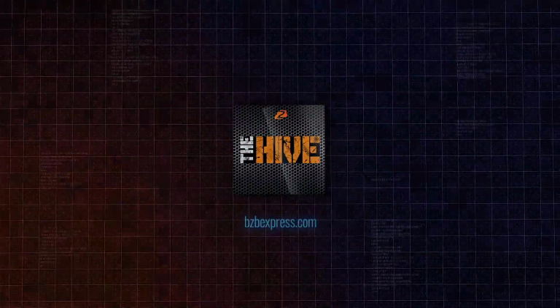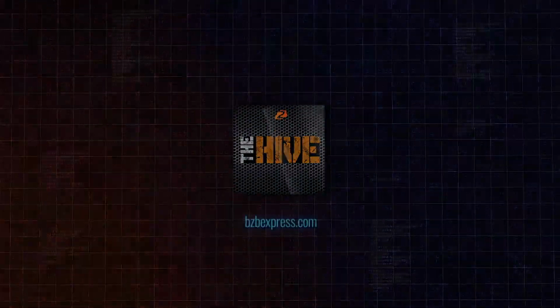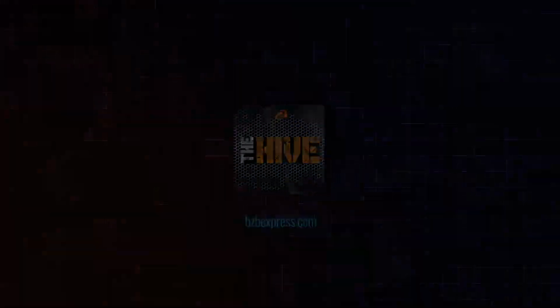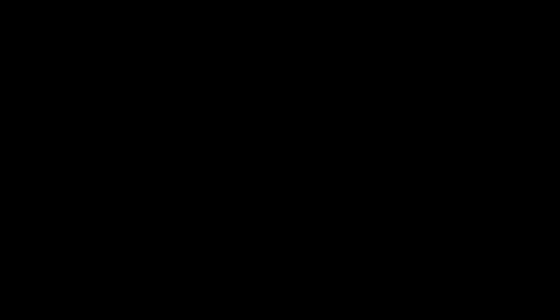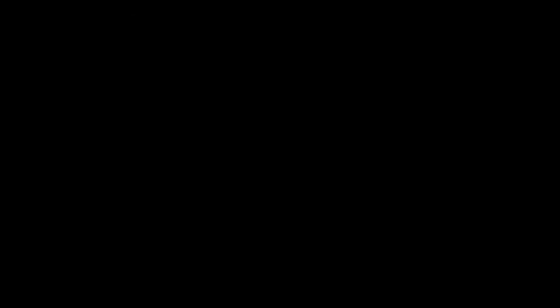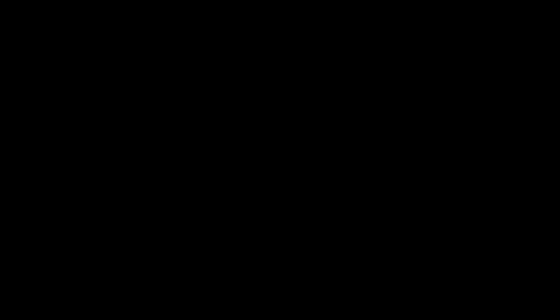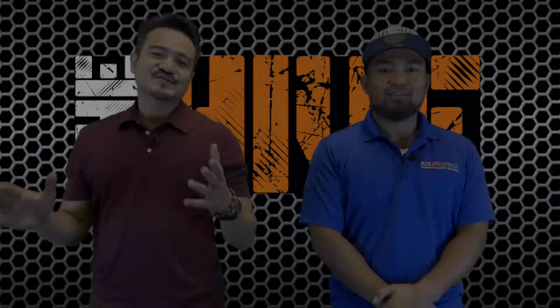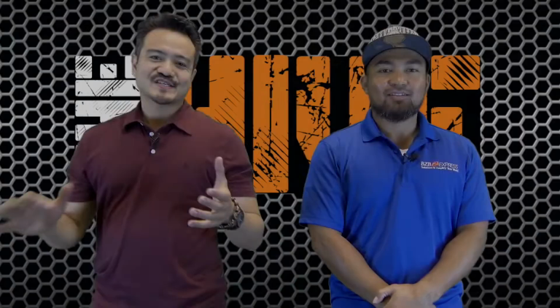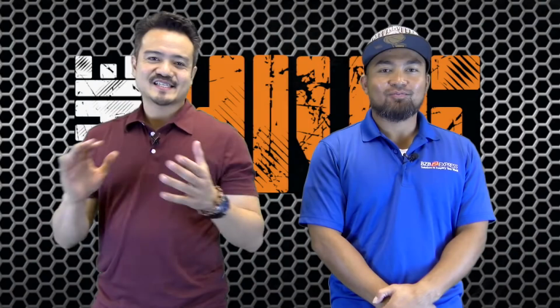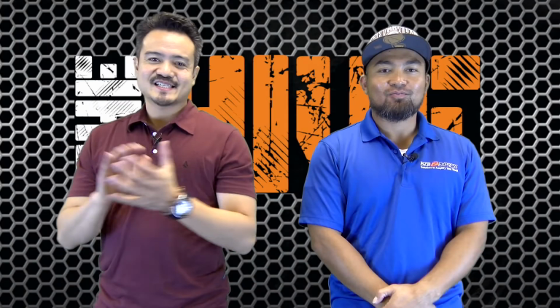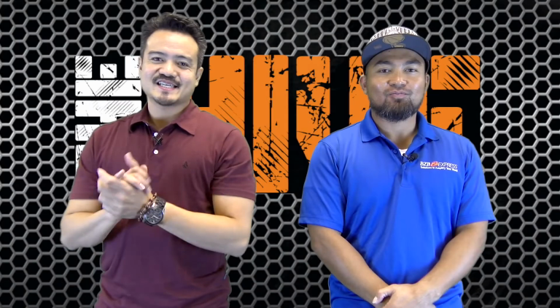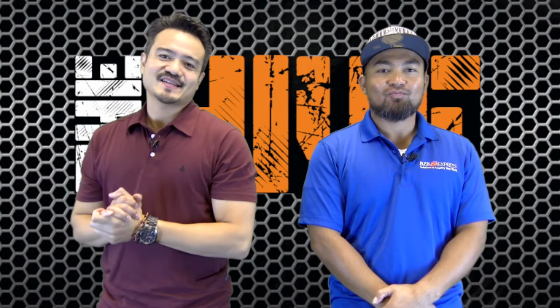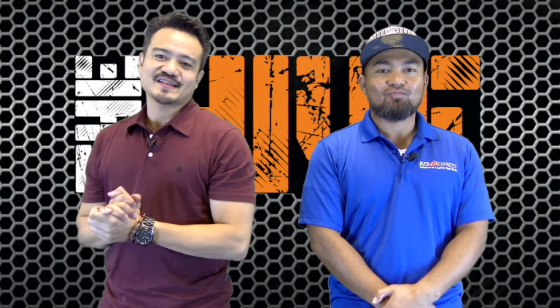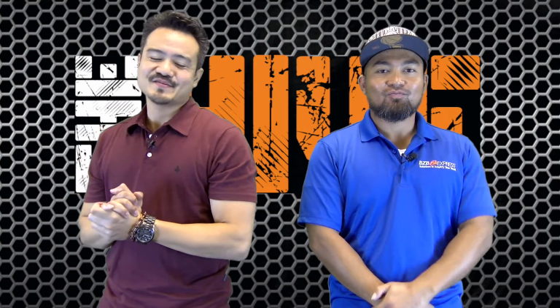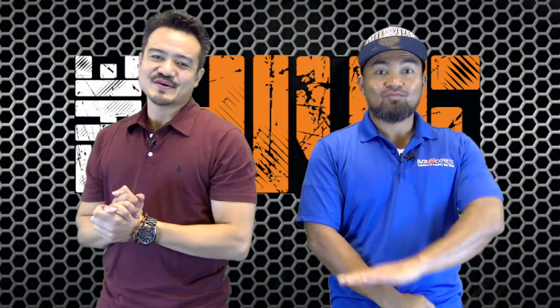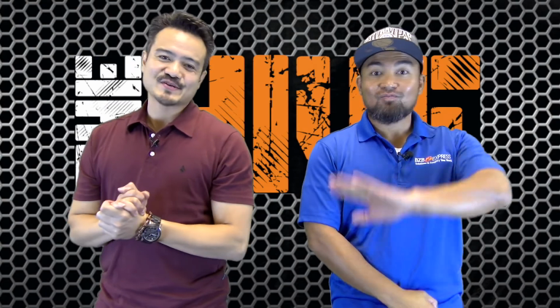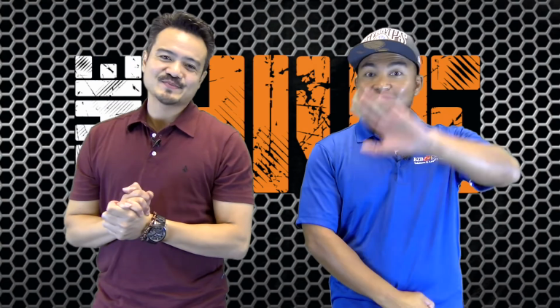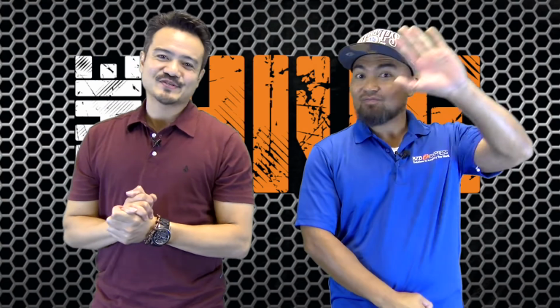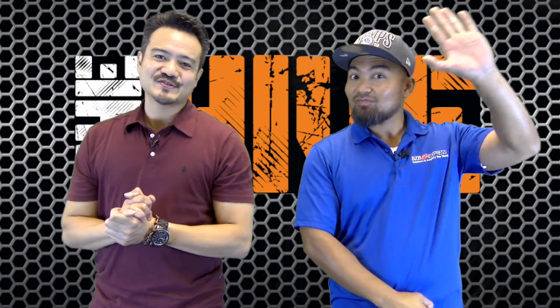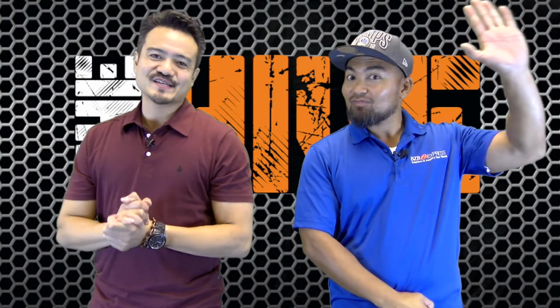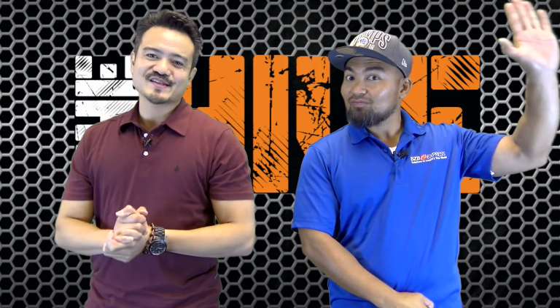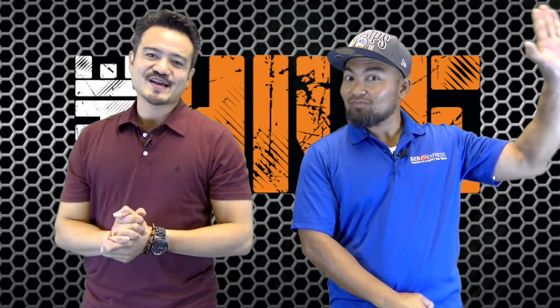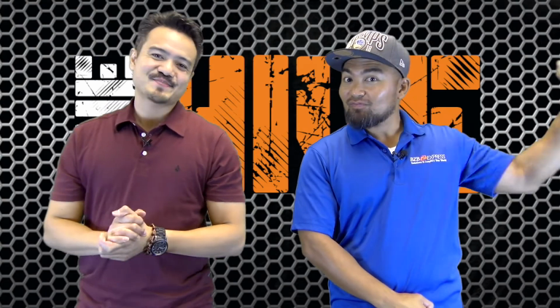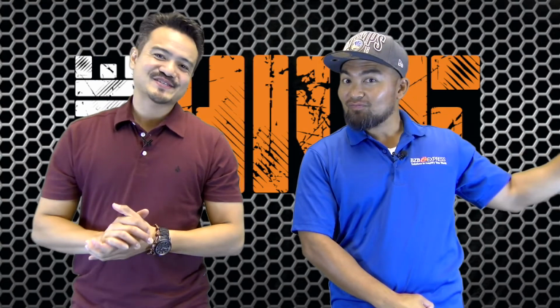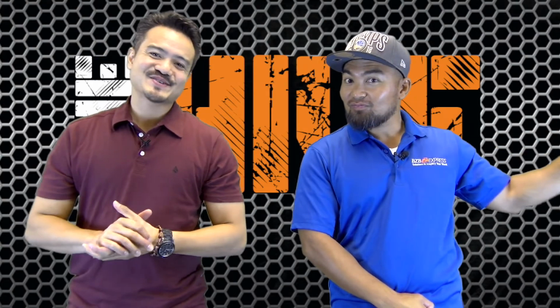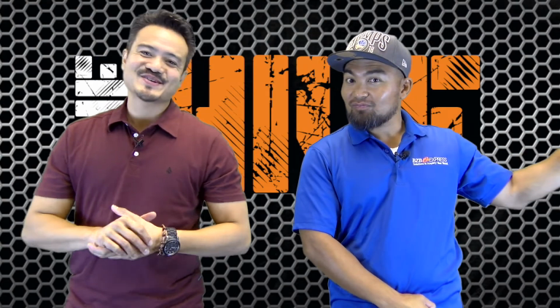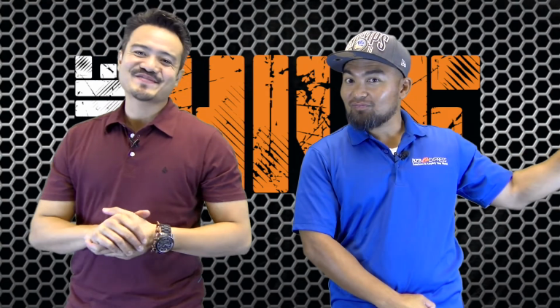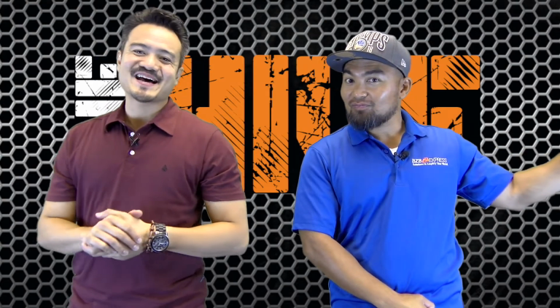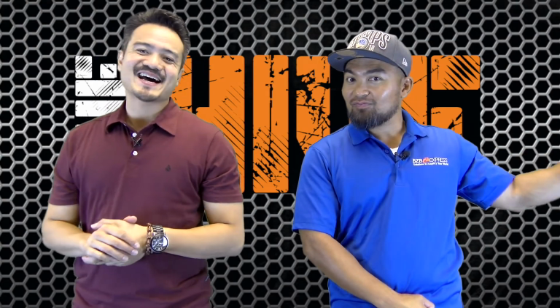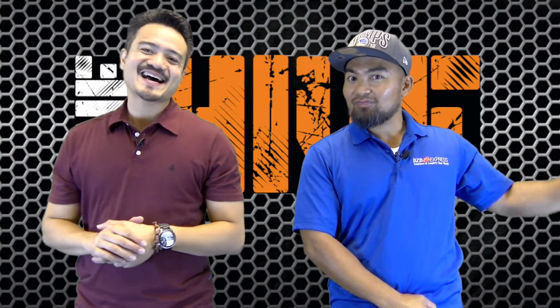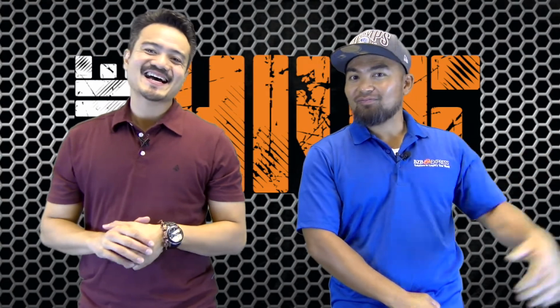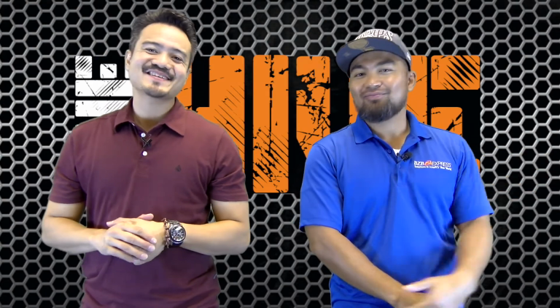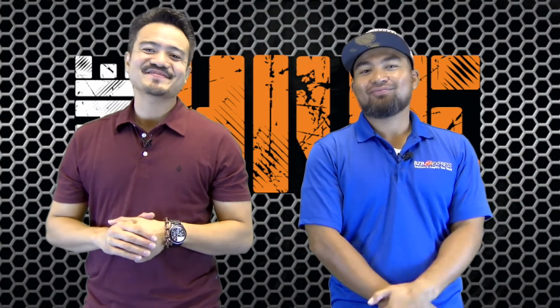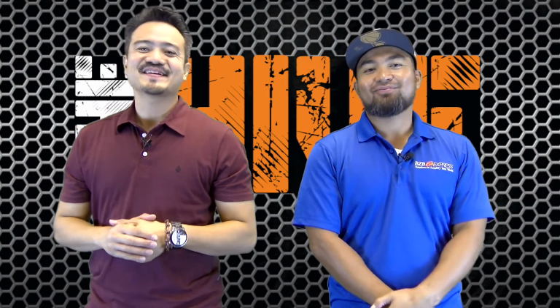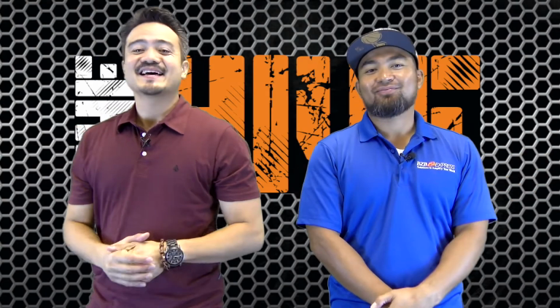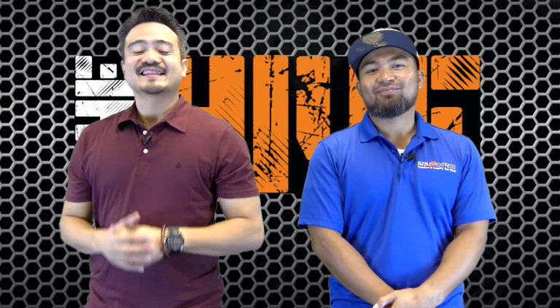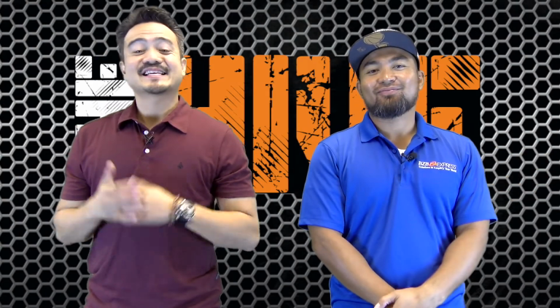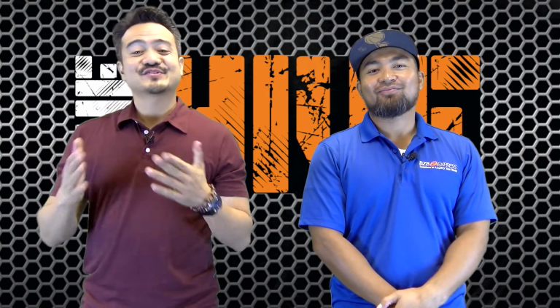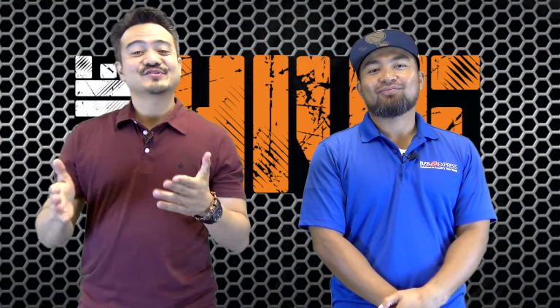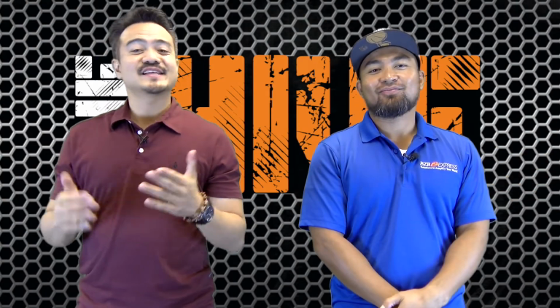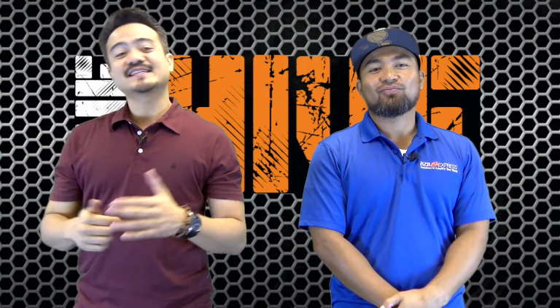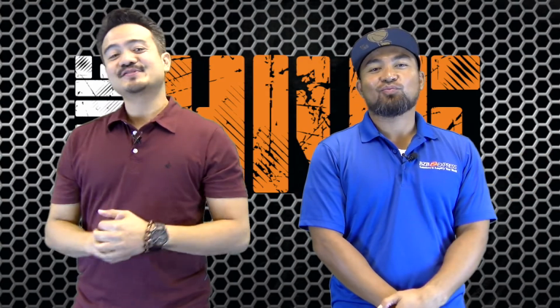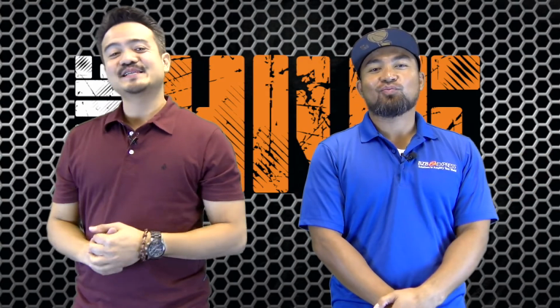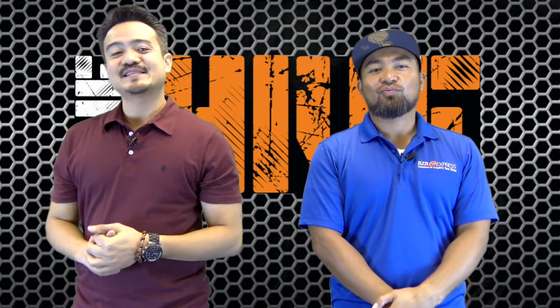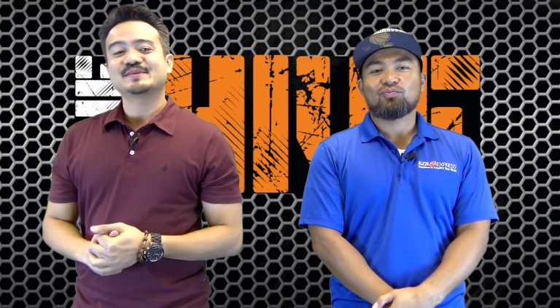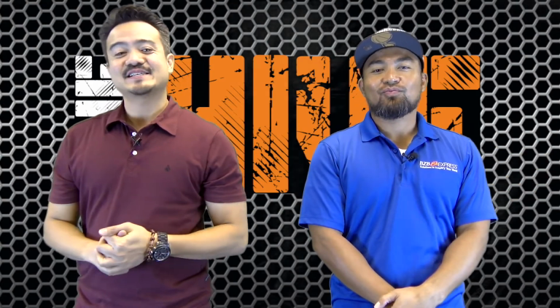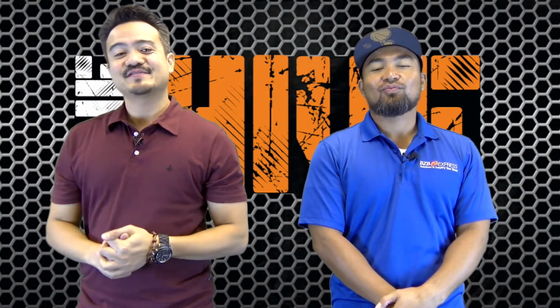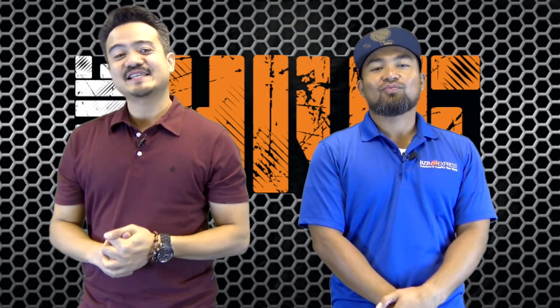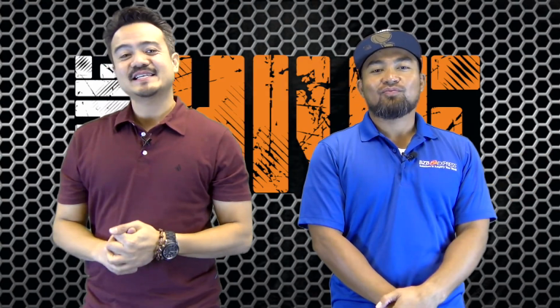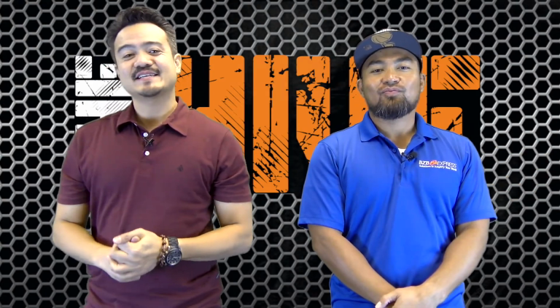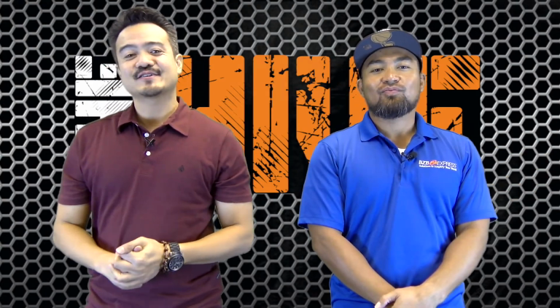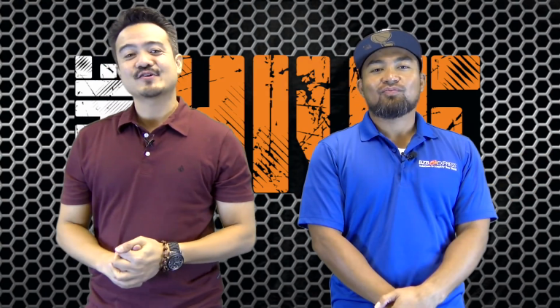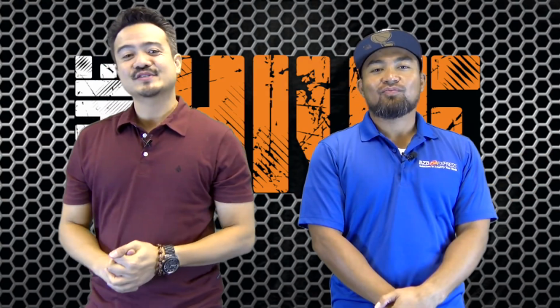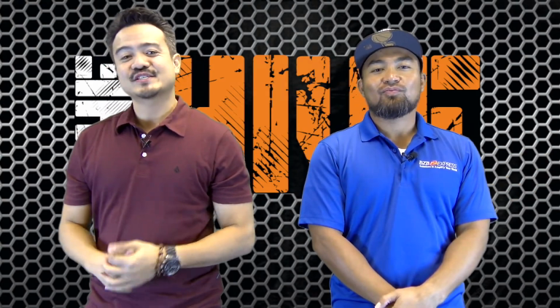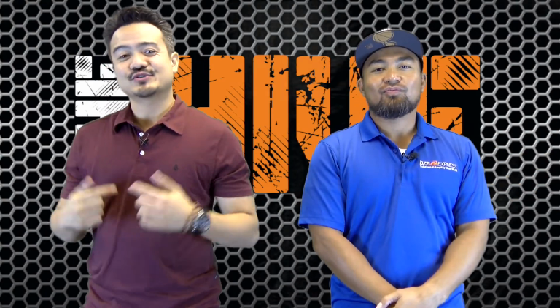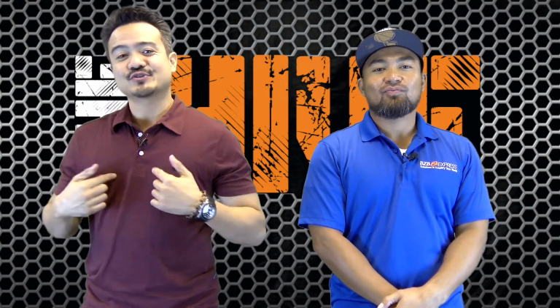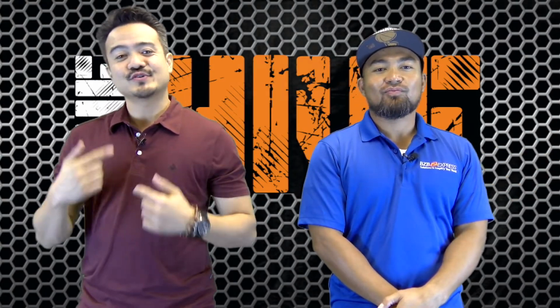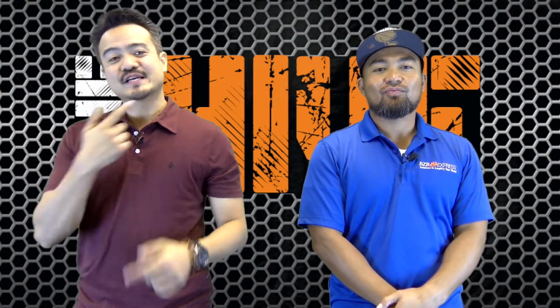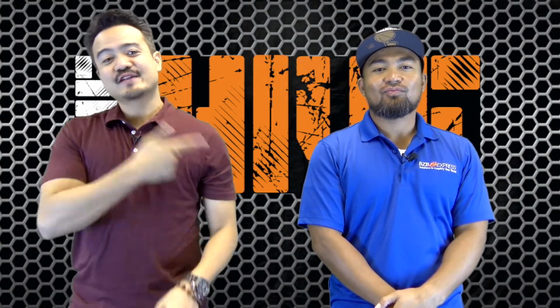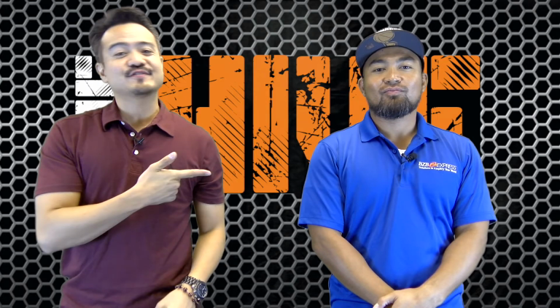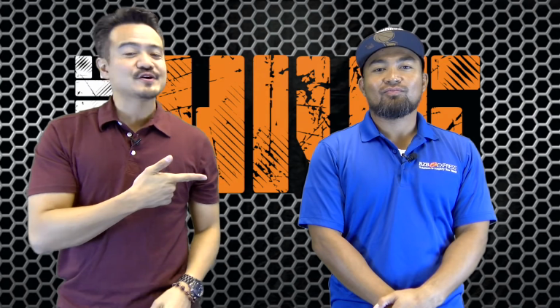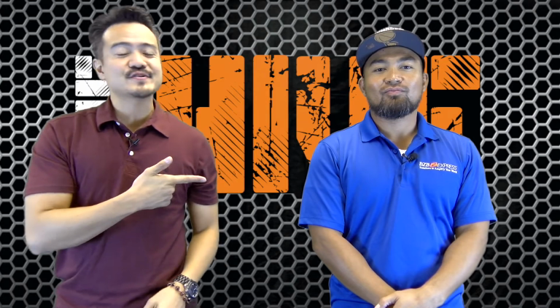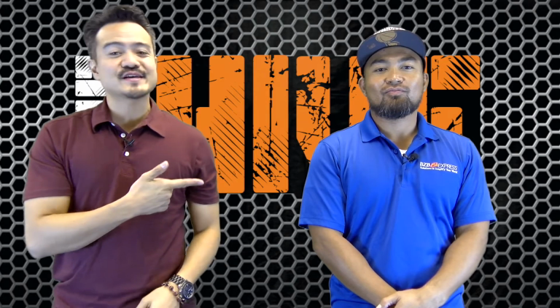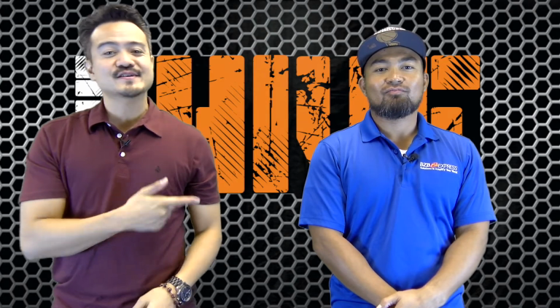Howdy folks! Welcome to another episode of The Hive. Thanks for tuning in to BZB TV. Your hosts Joel and Flo here.